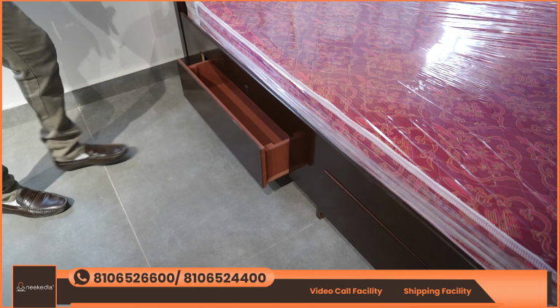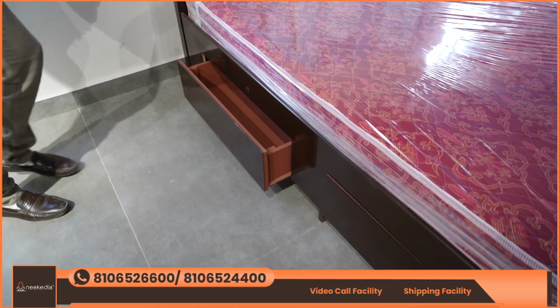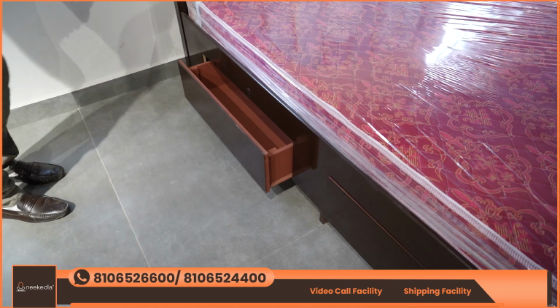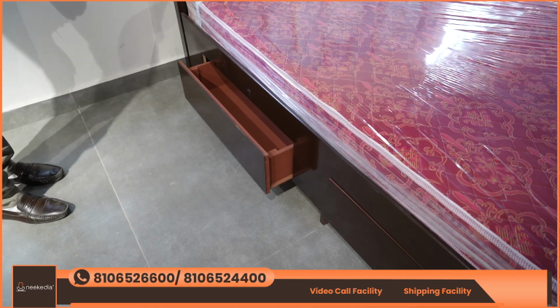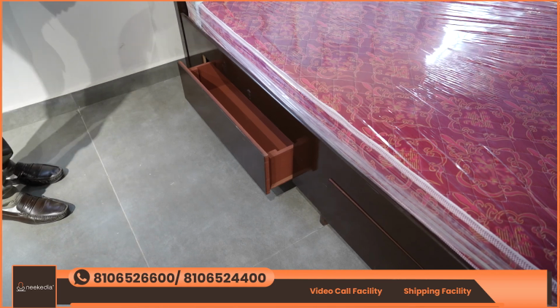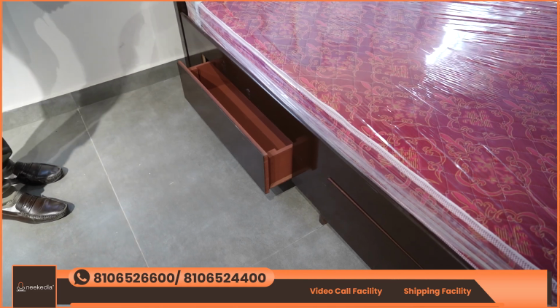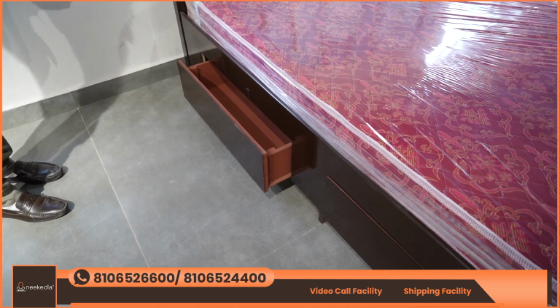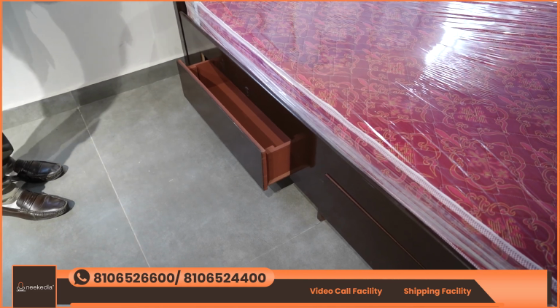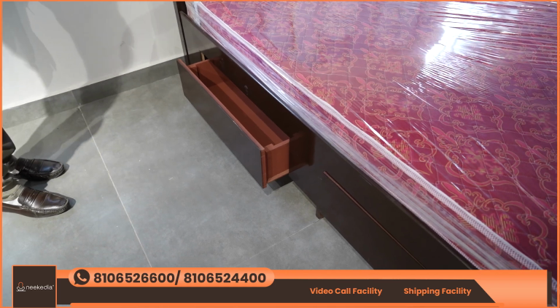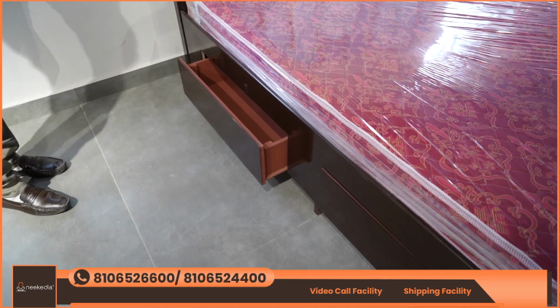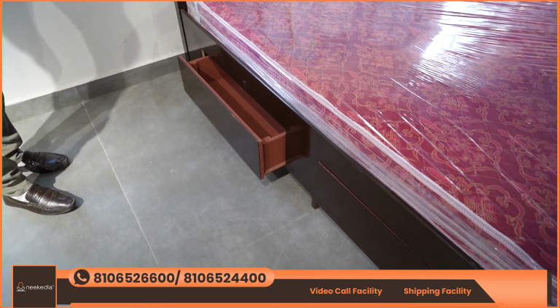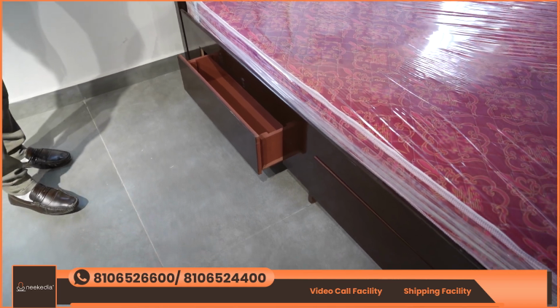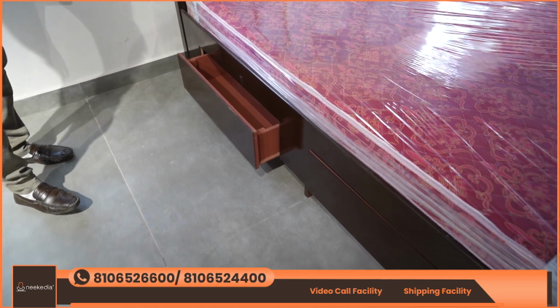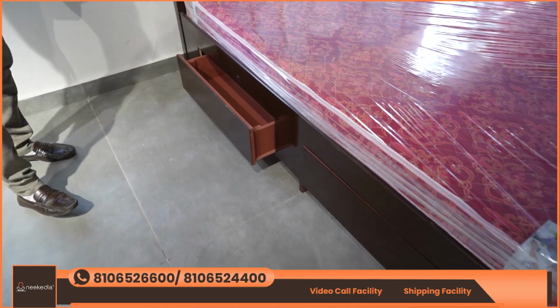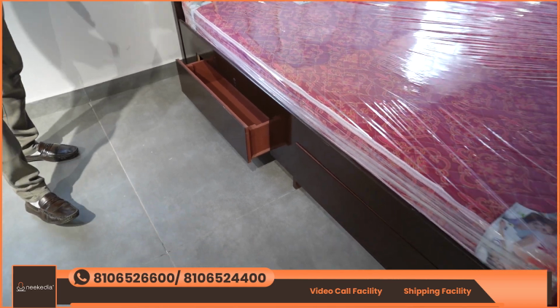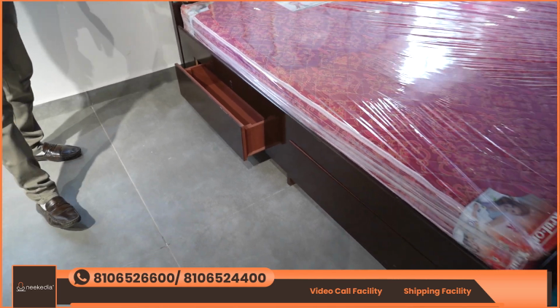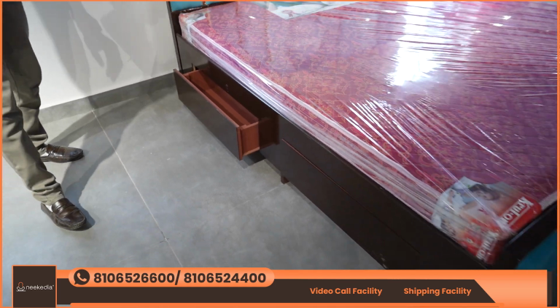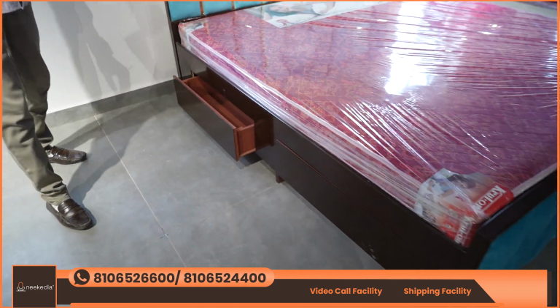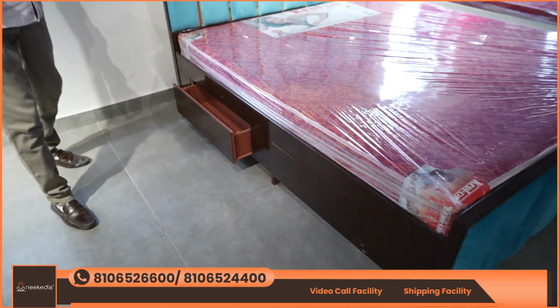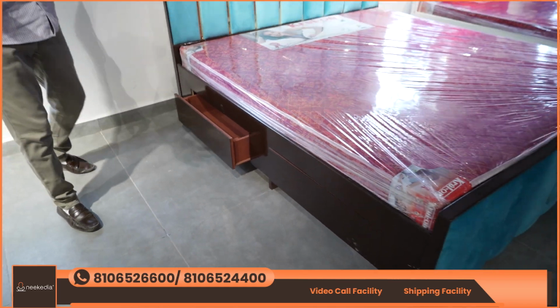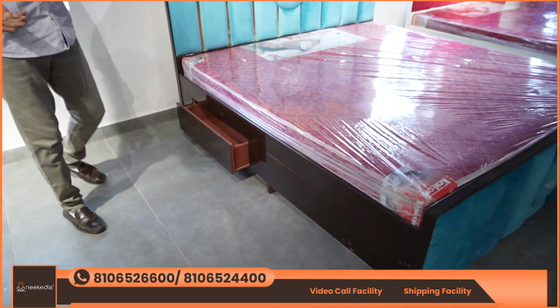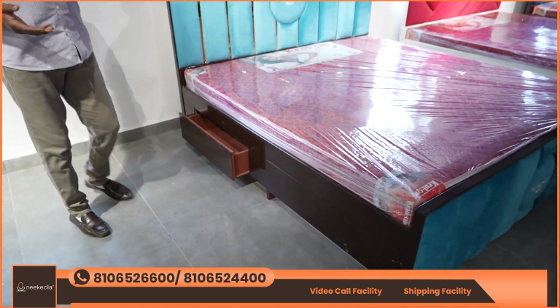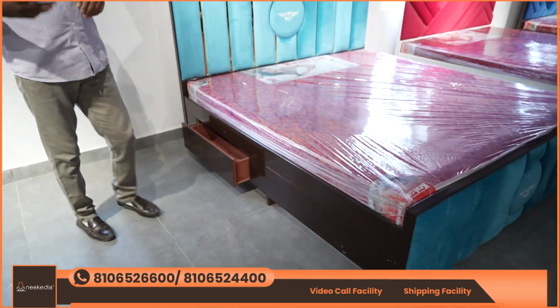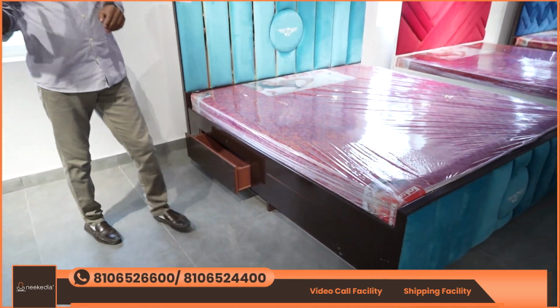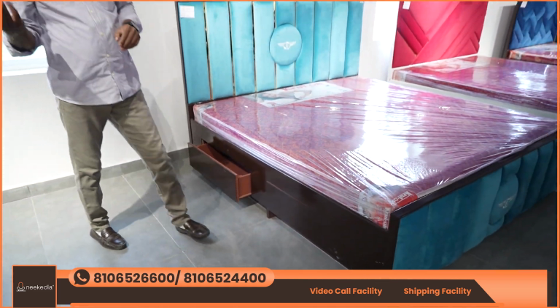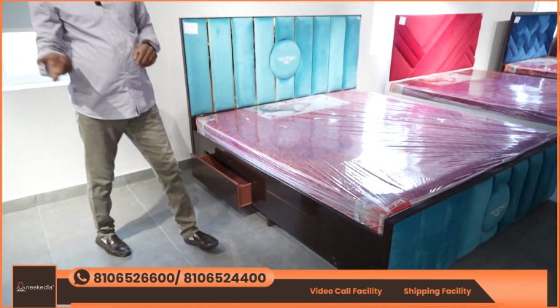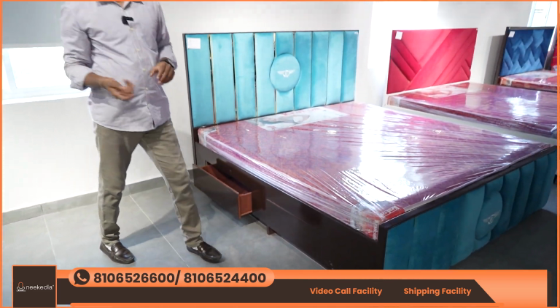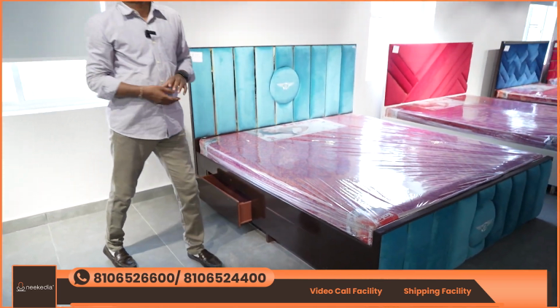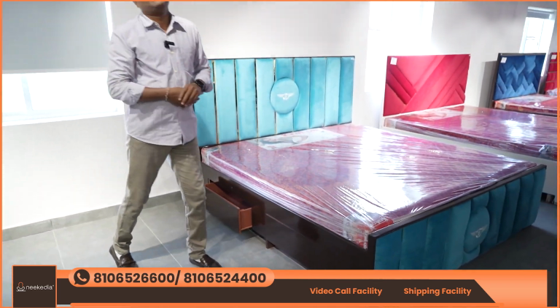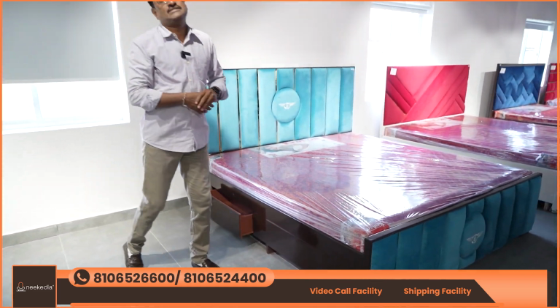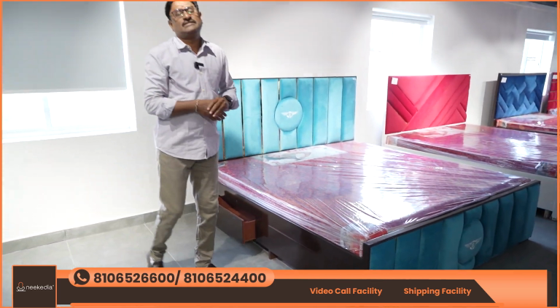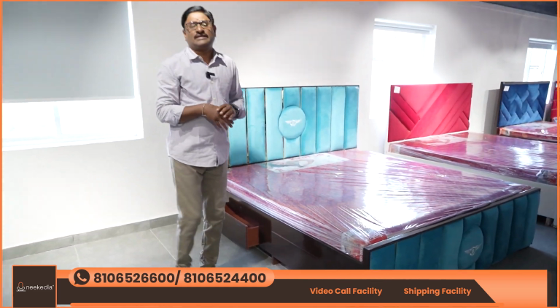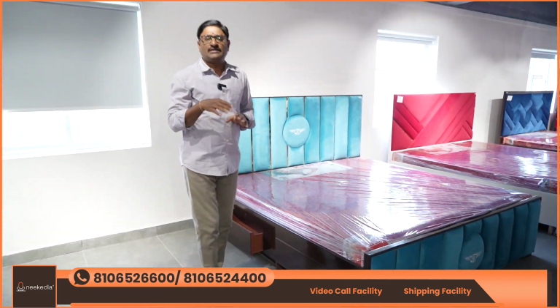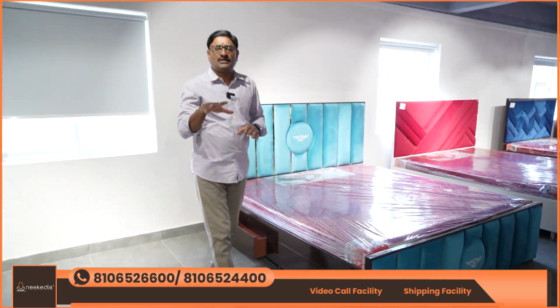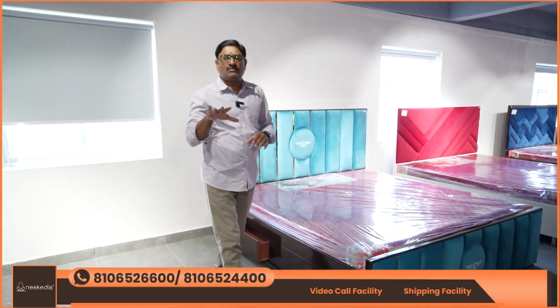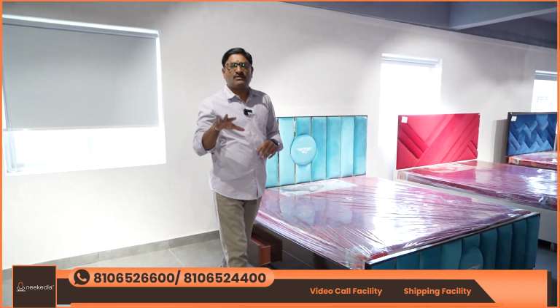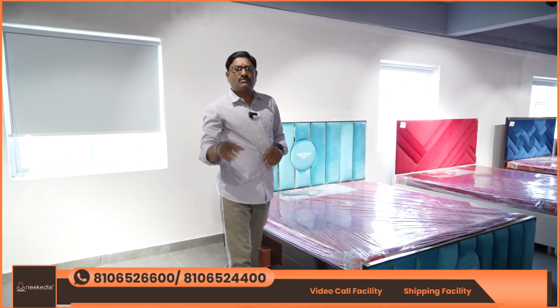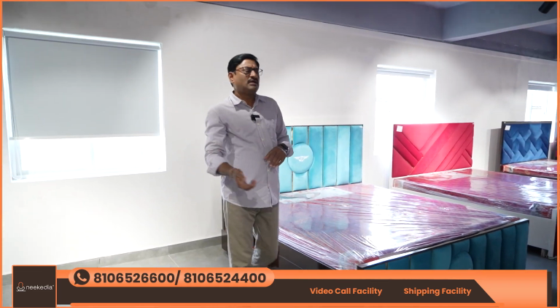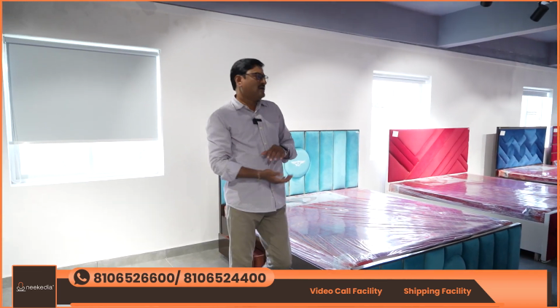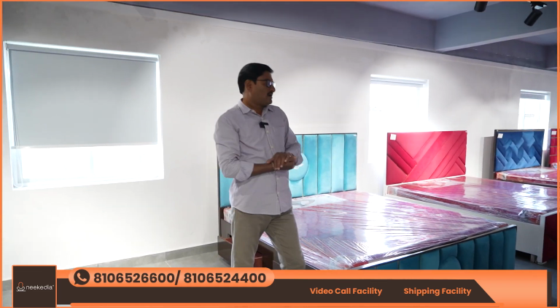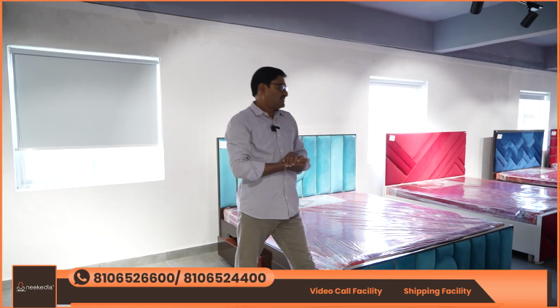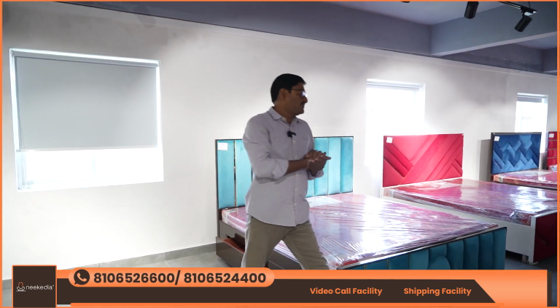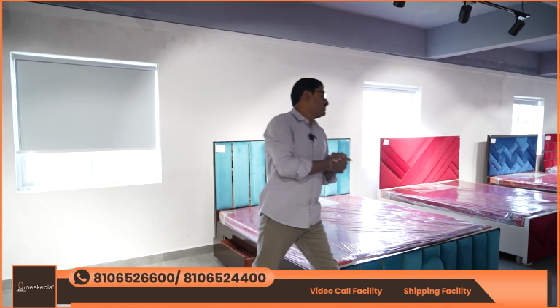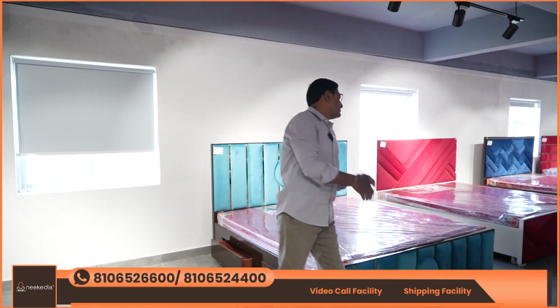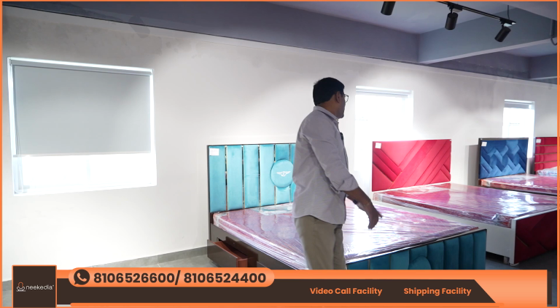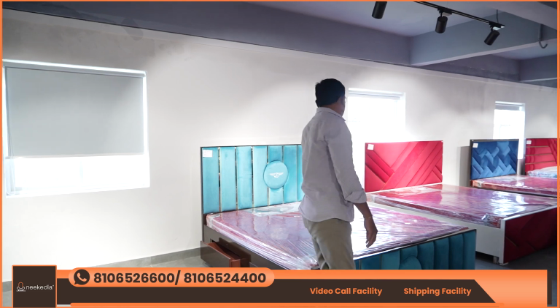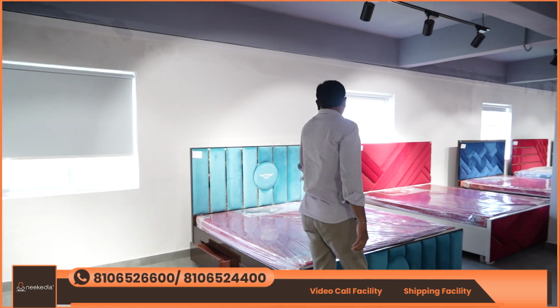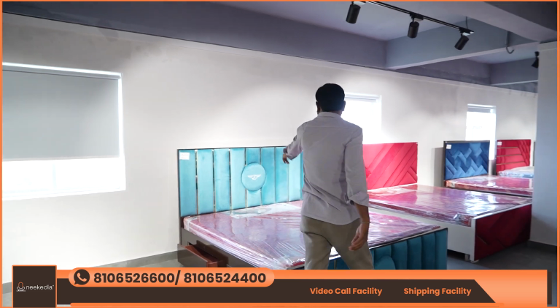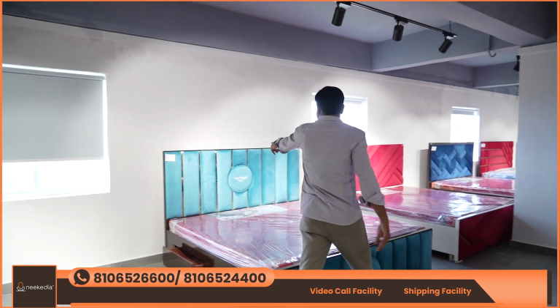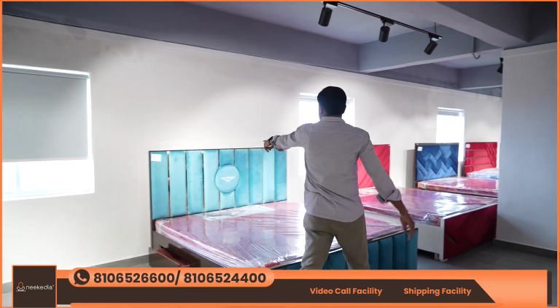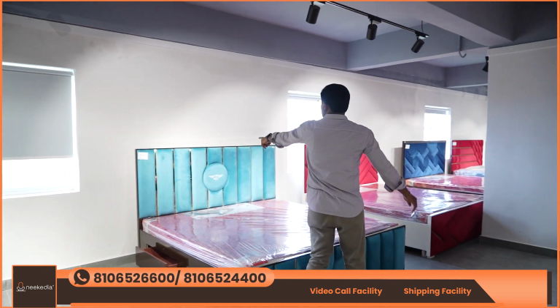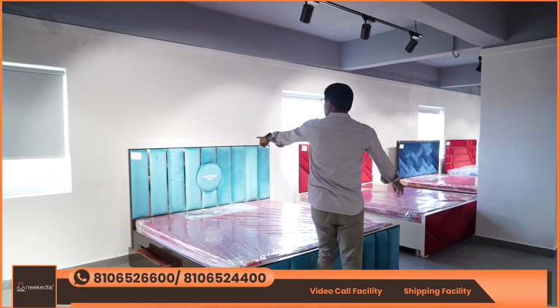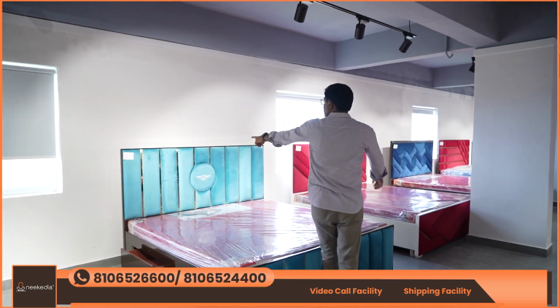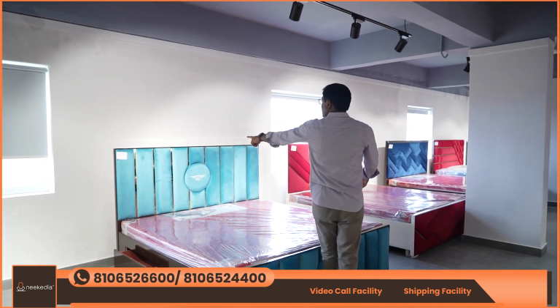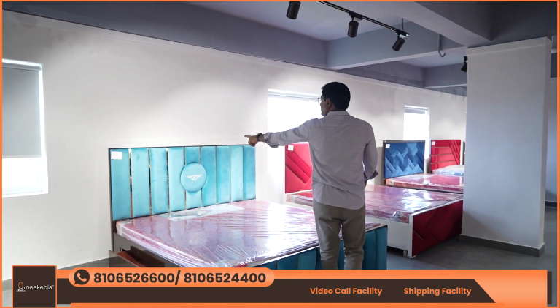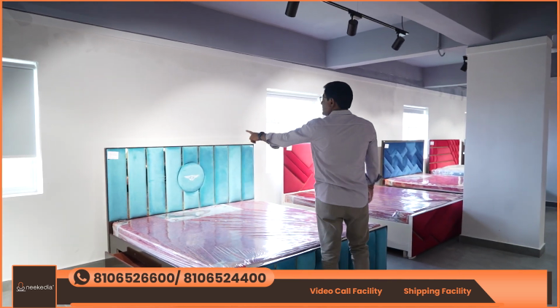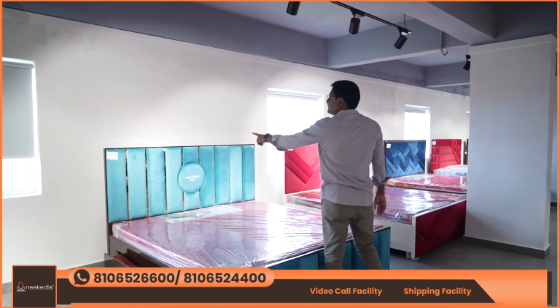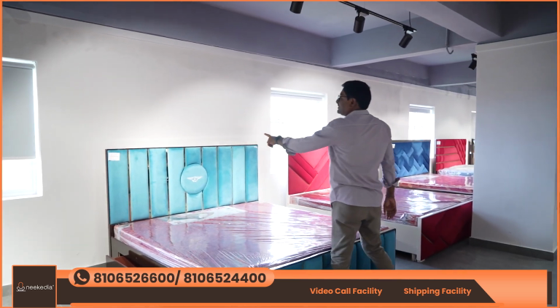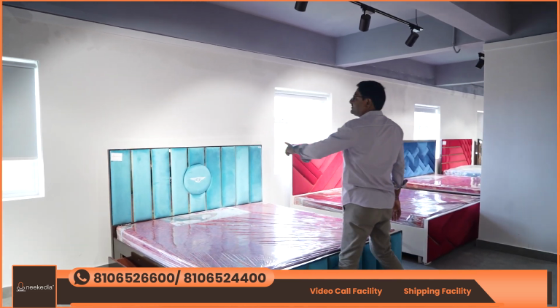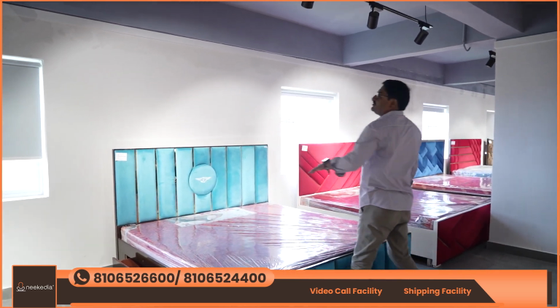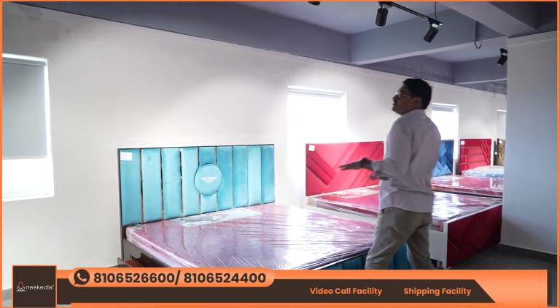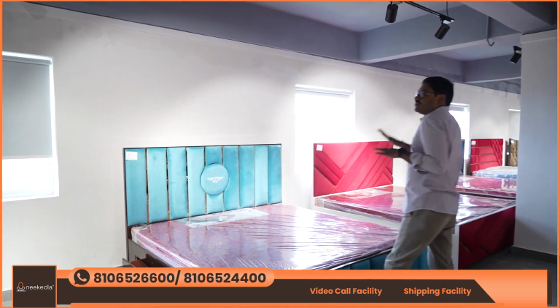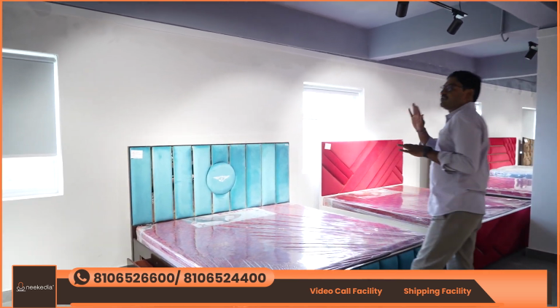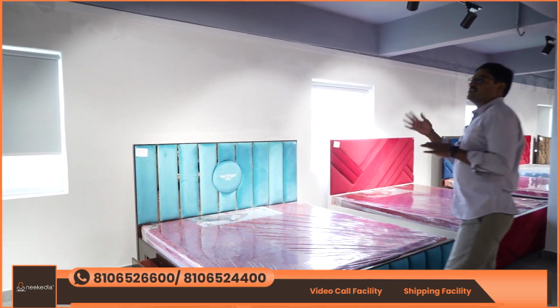King size is 6x6 and 6x7. We also have queen size at 4x6 and 3x6. We have different accessories available with storage.